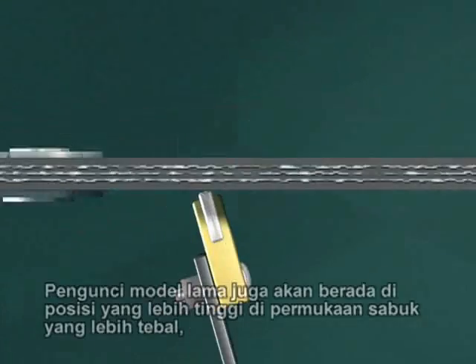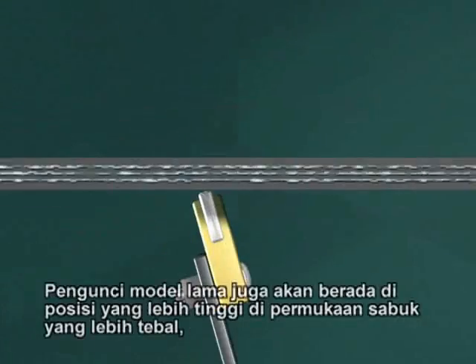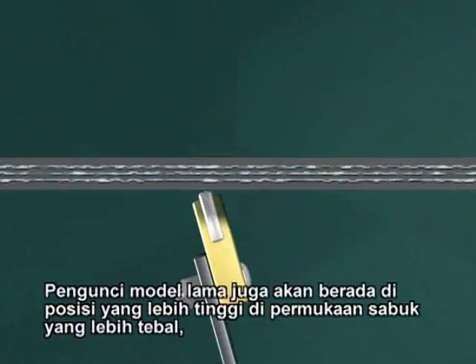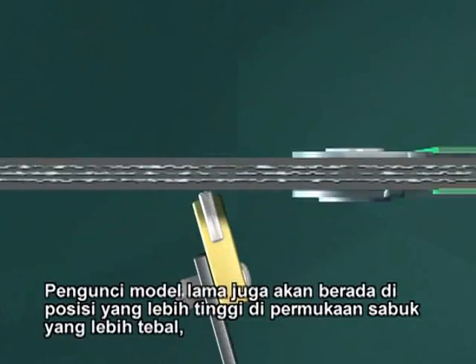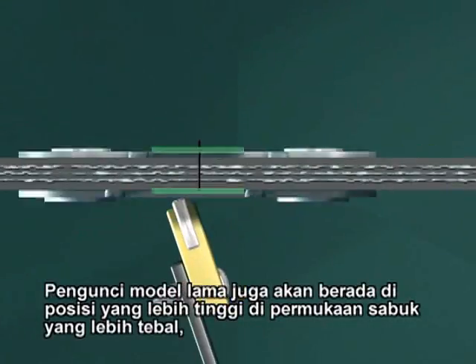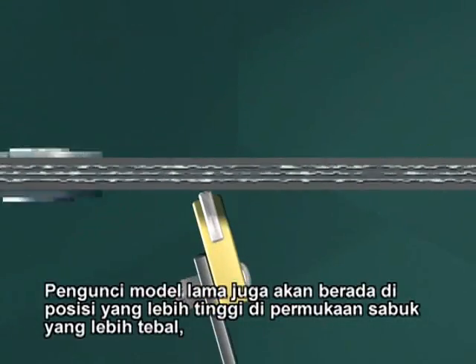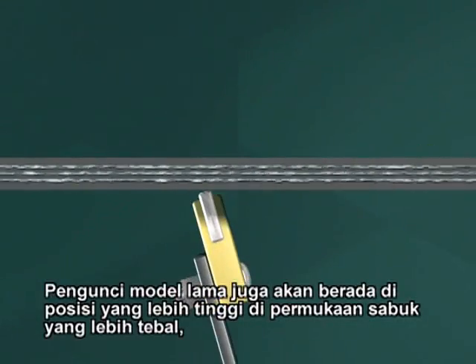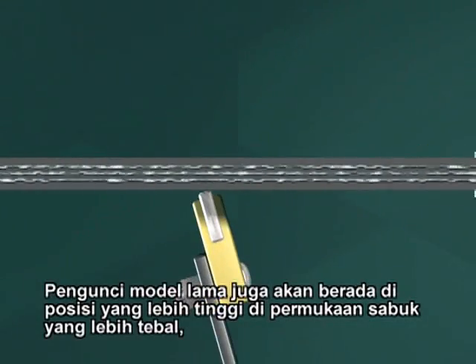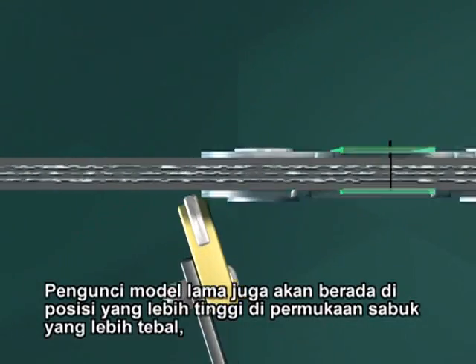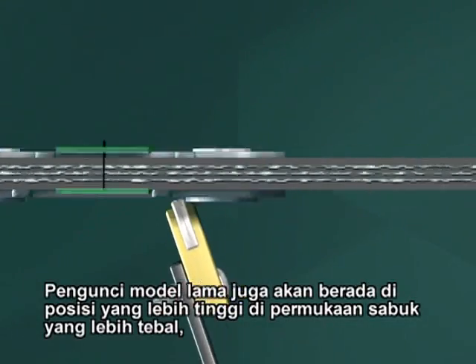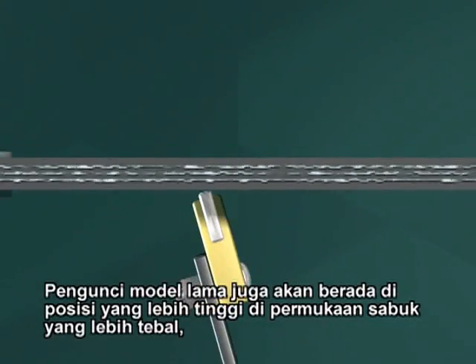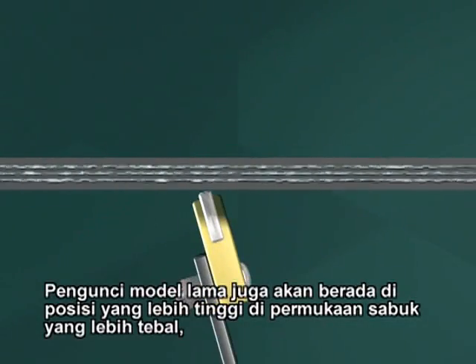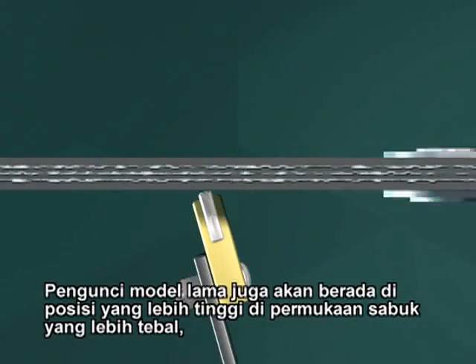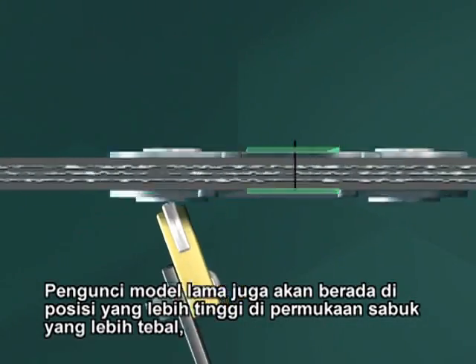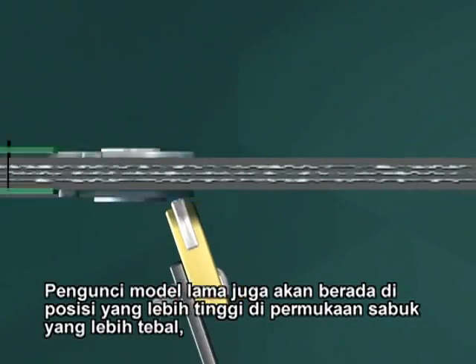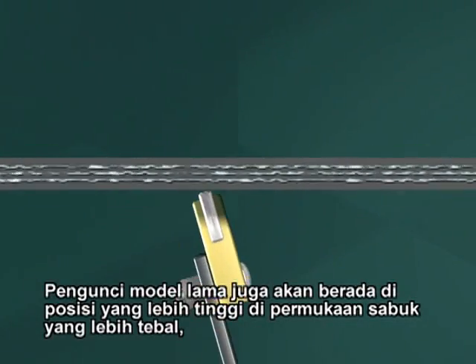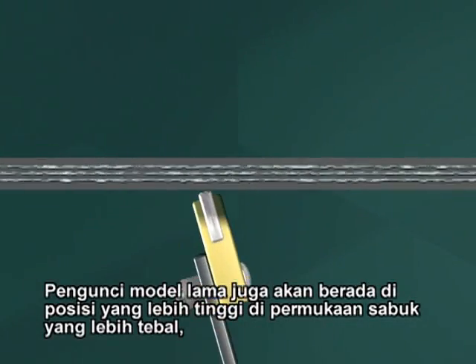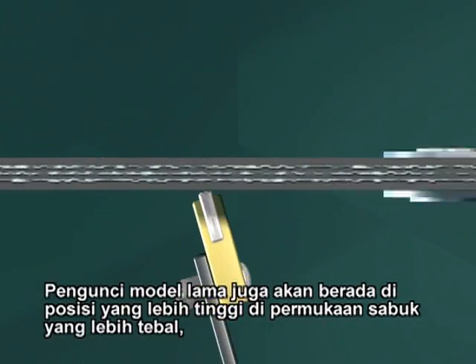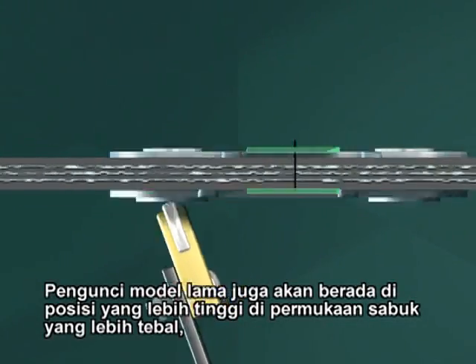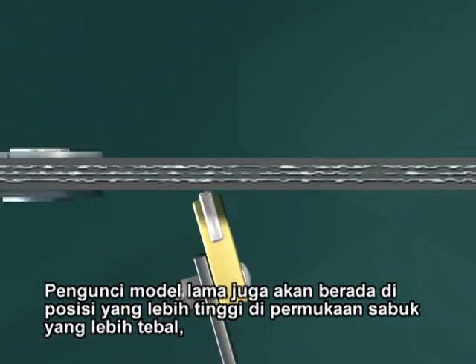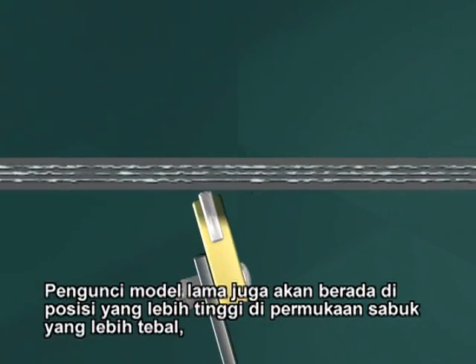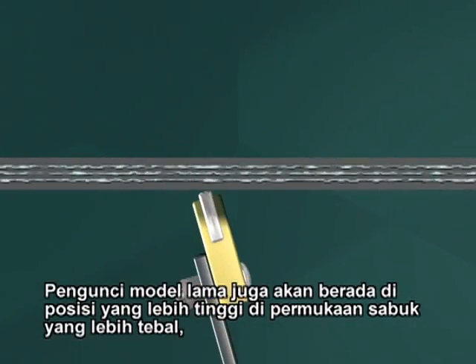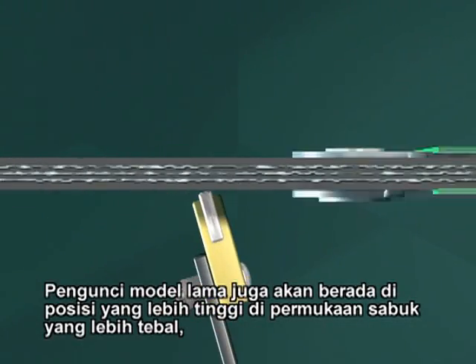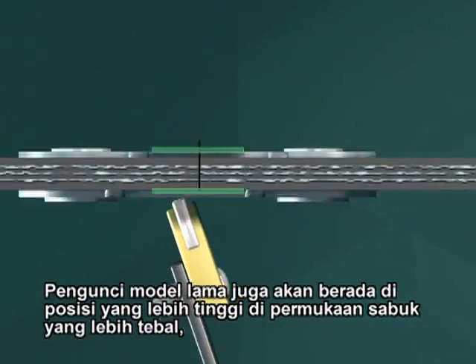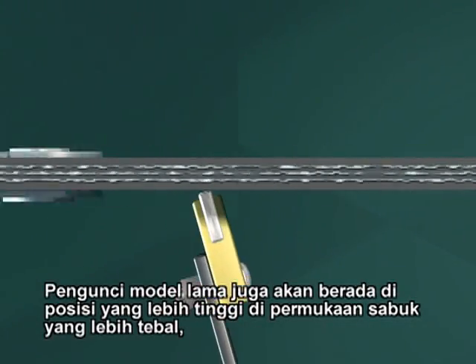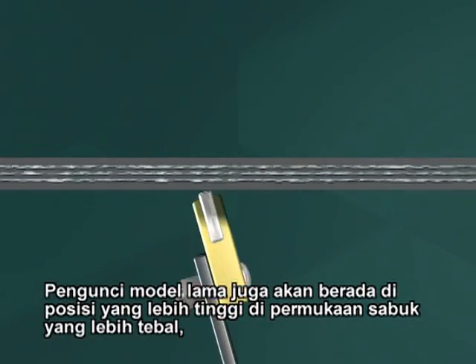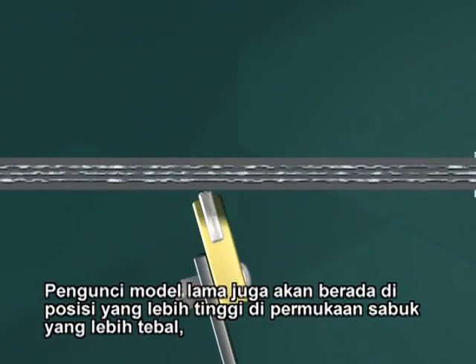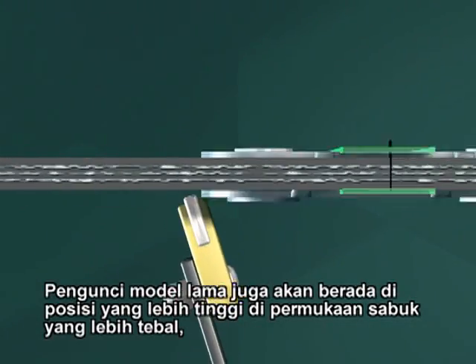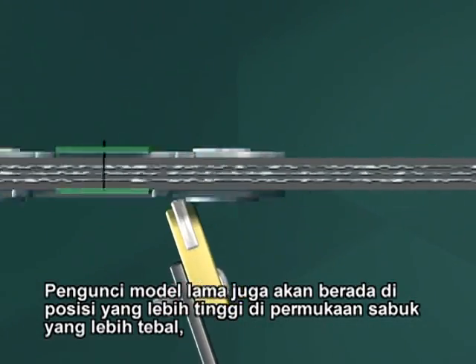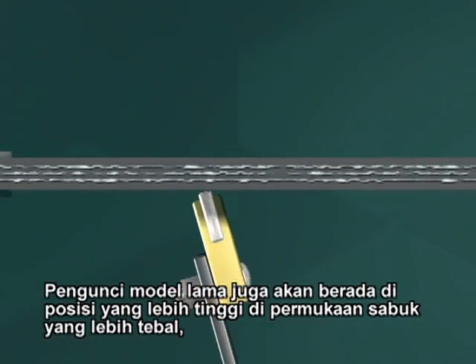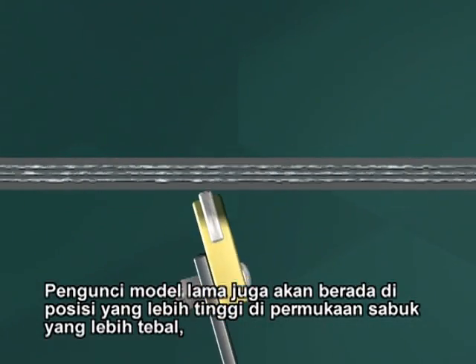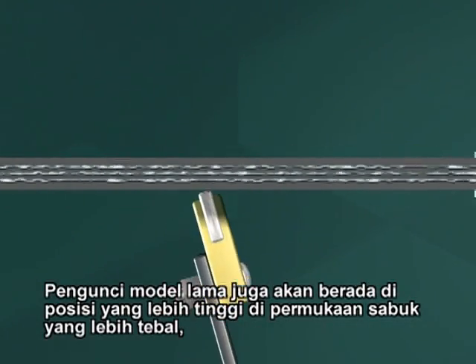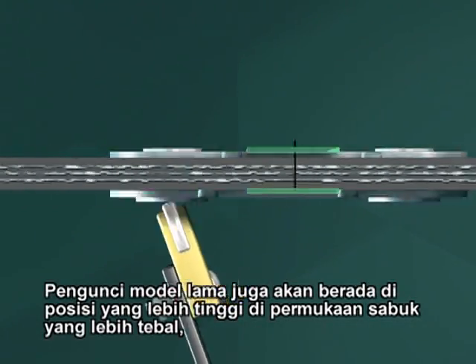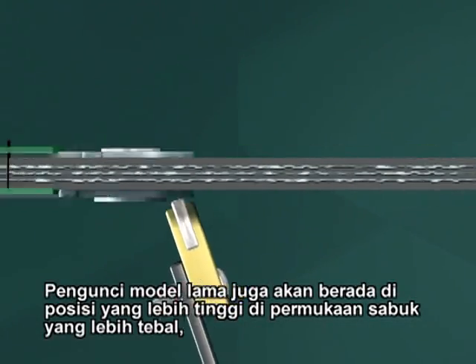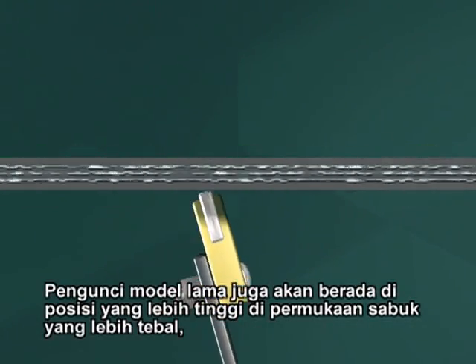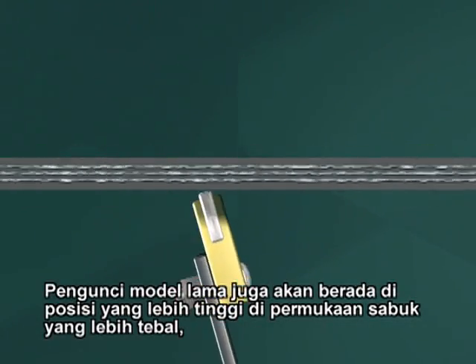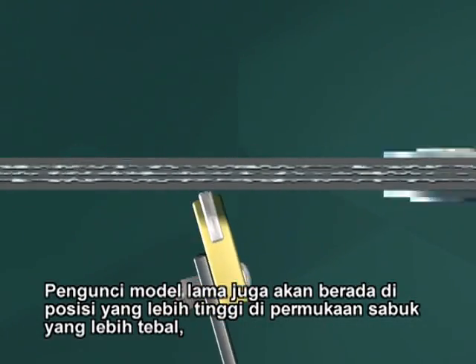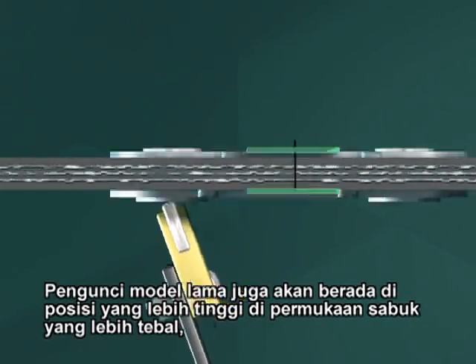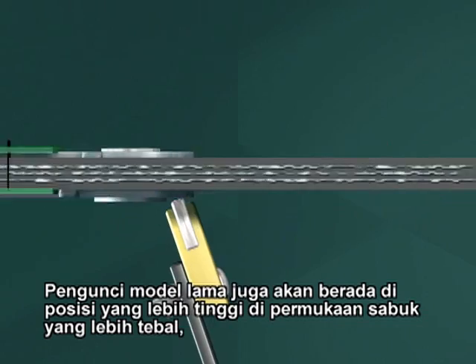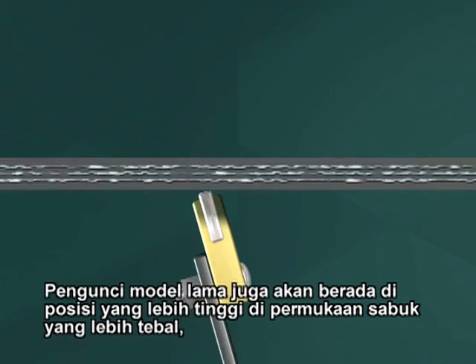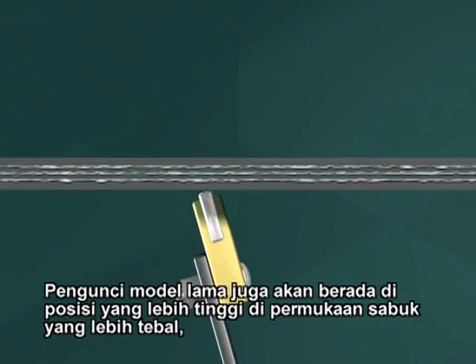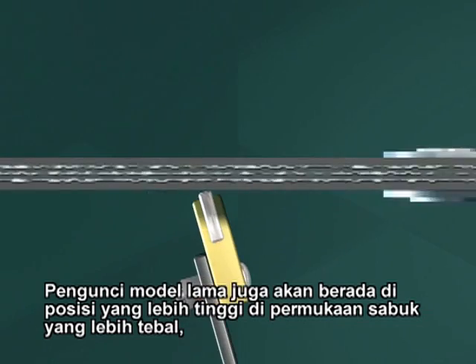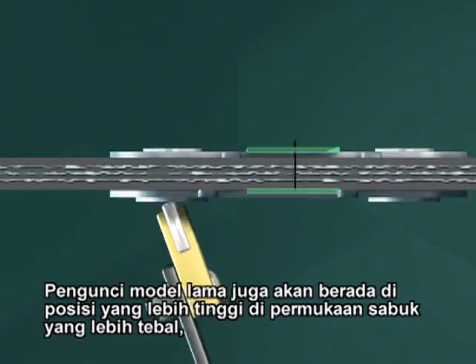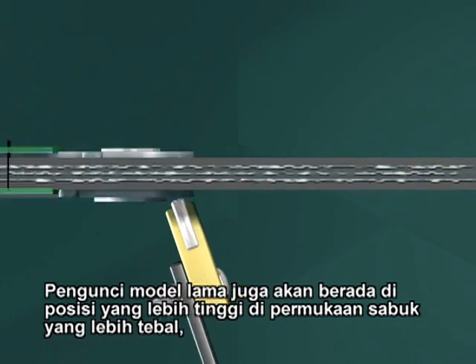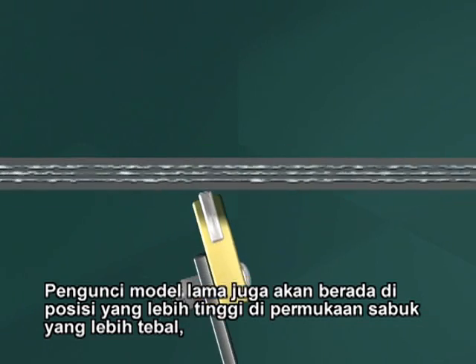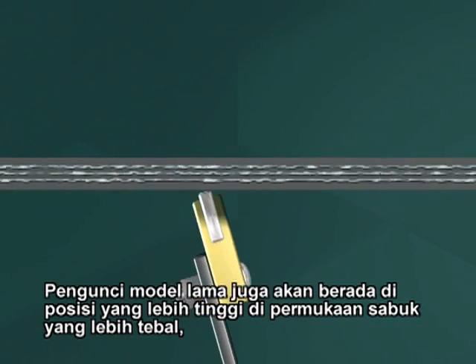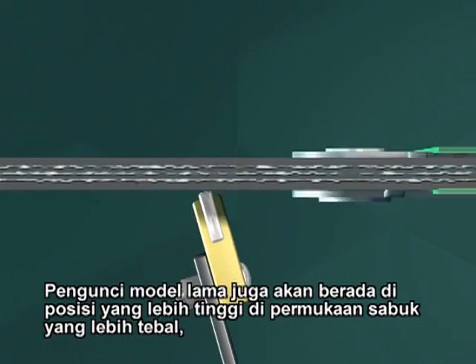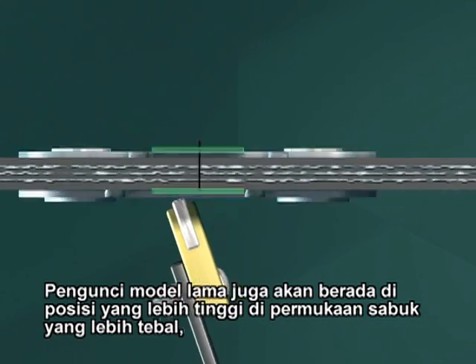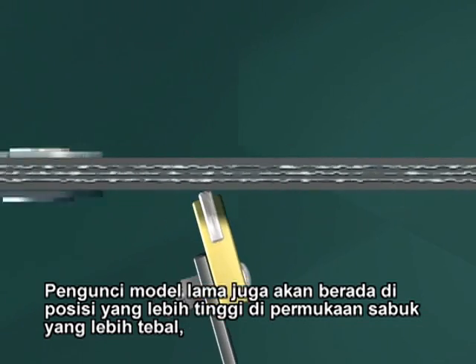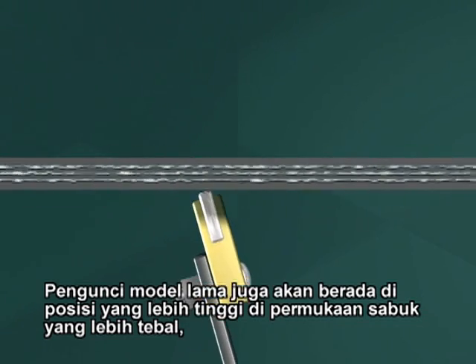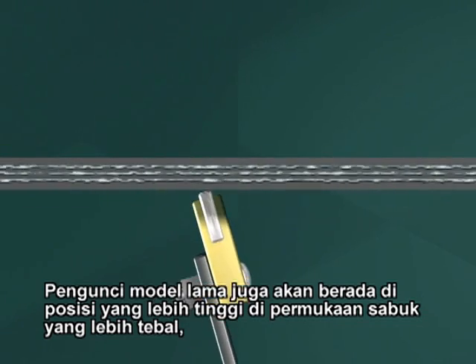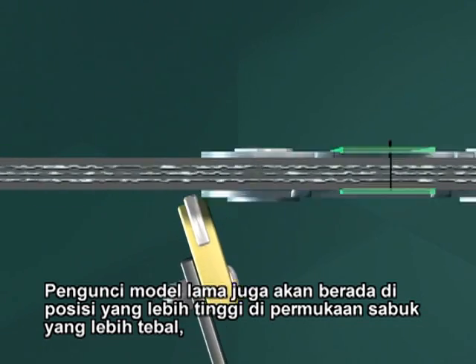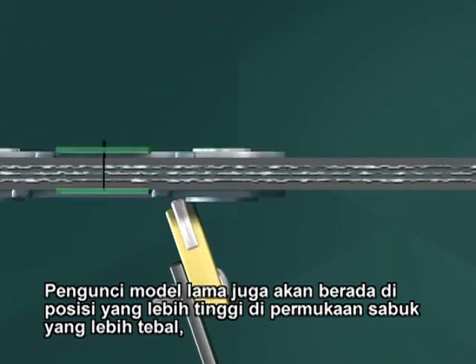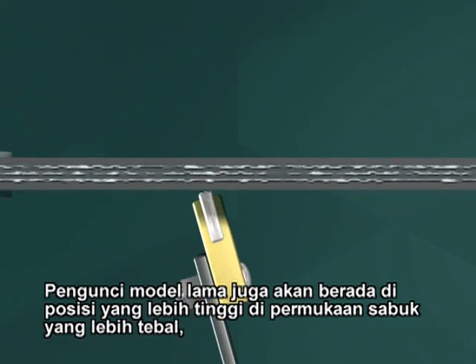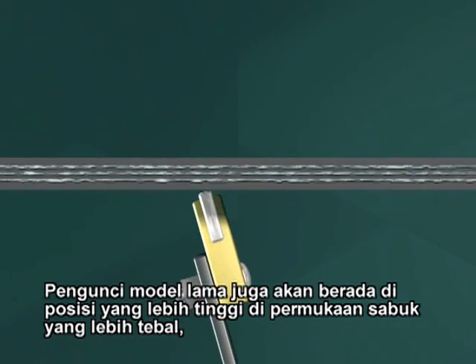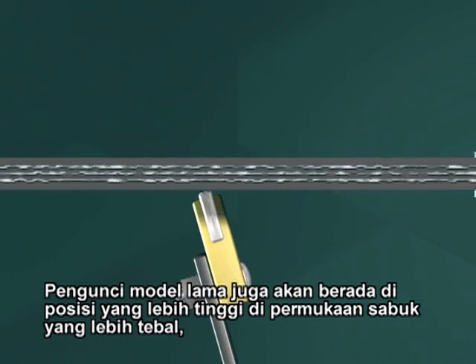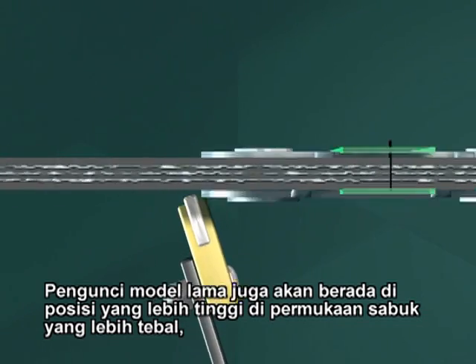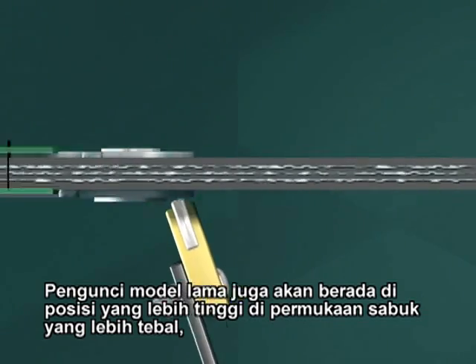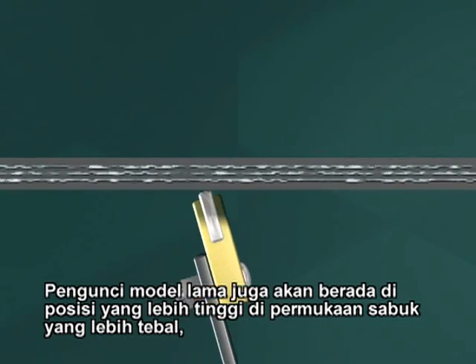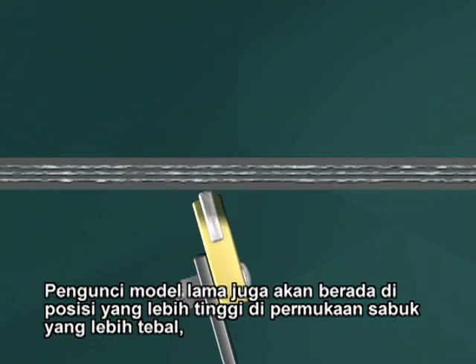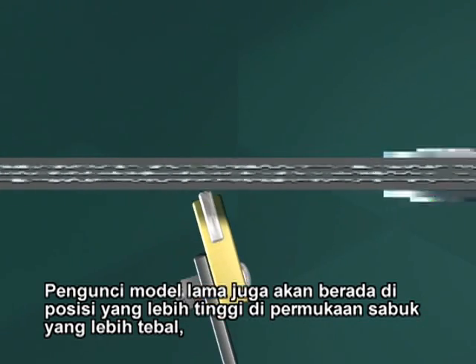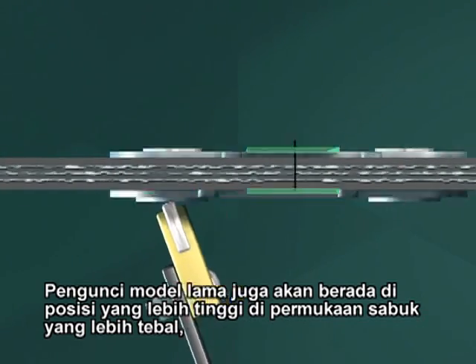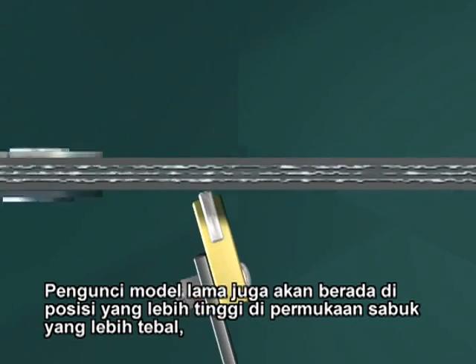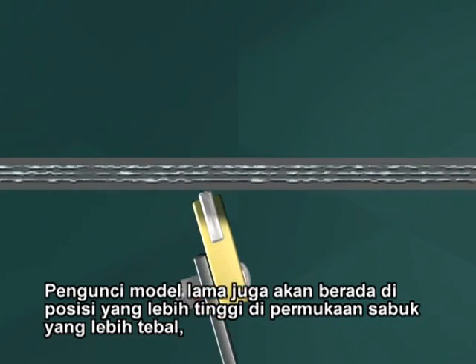Older style fasteners will also sit higher on the surface of thinner belts, creating a catch point for cleaners and idlers.